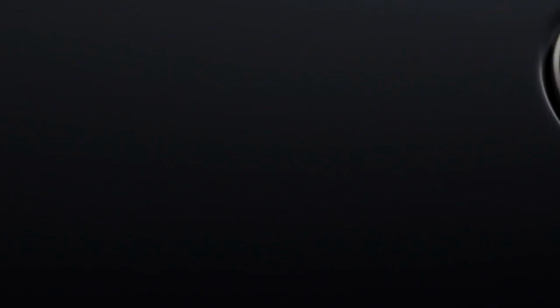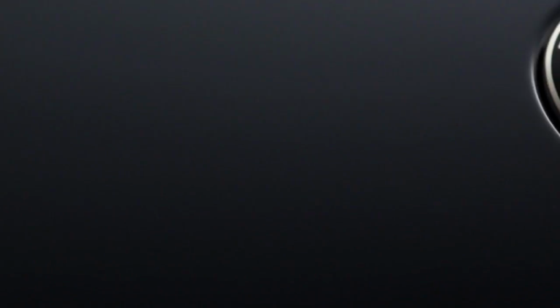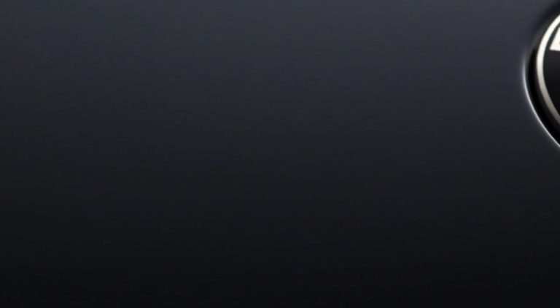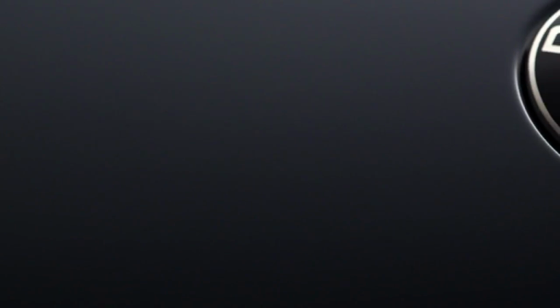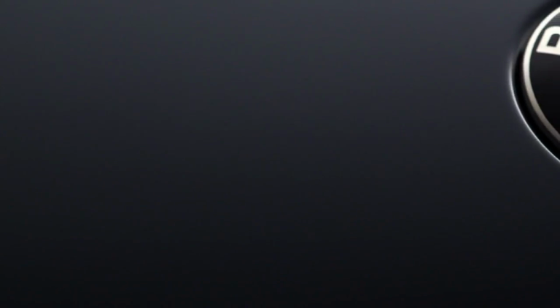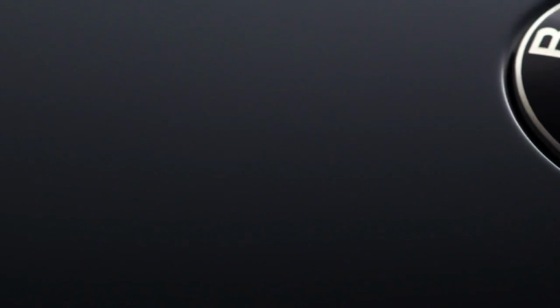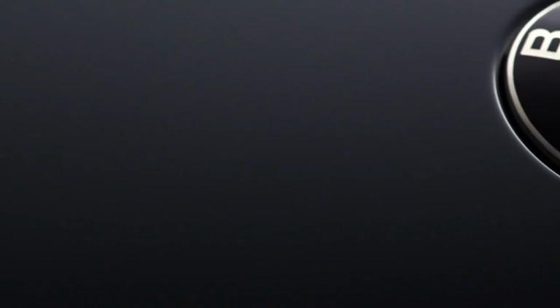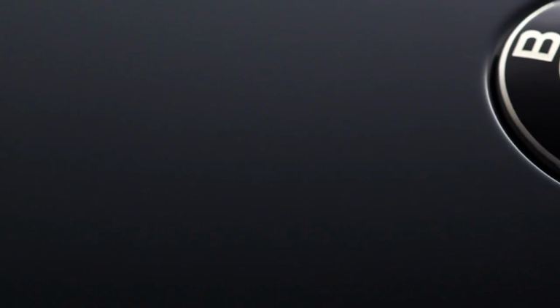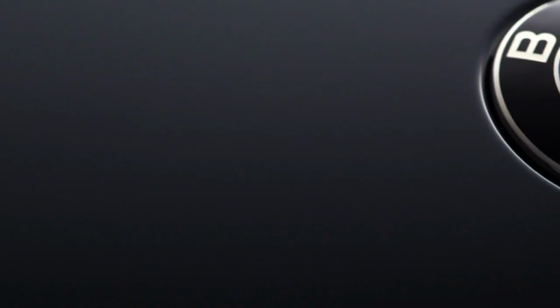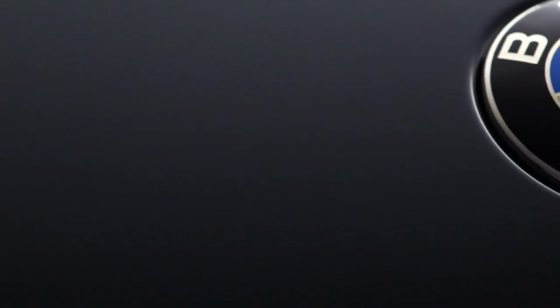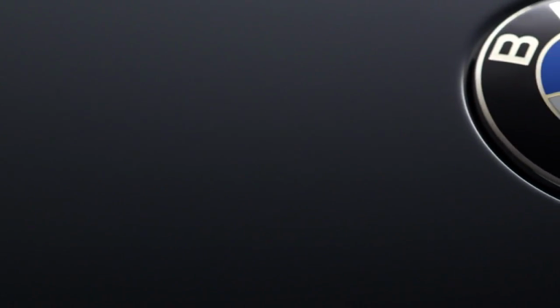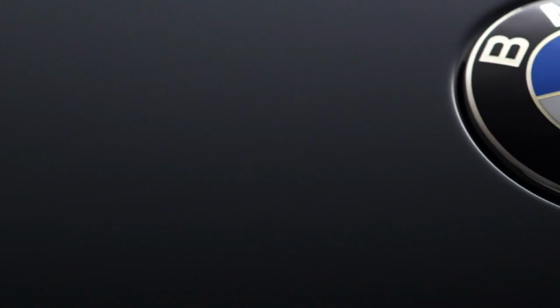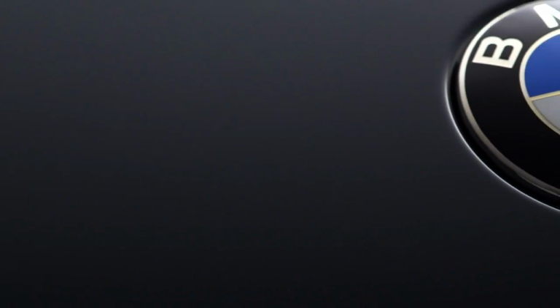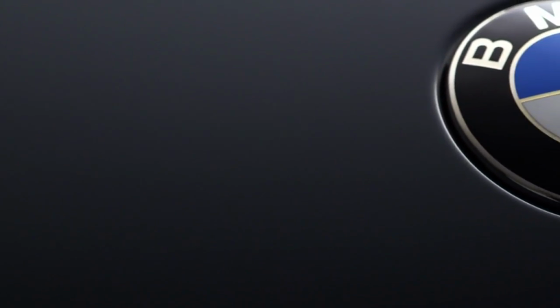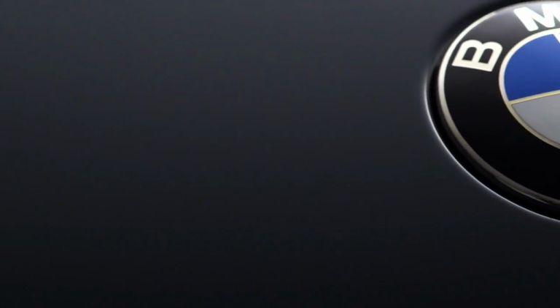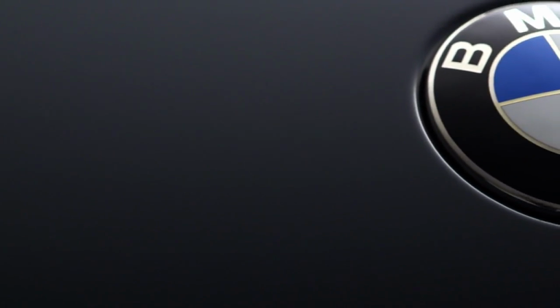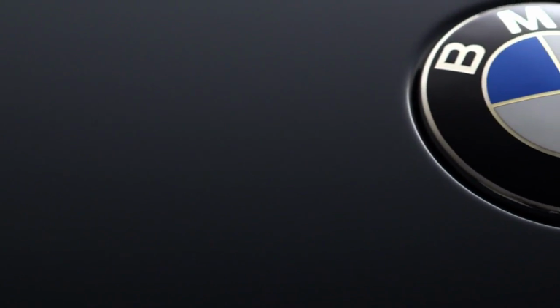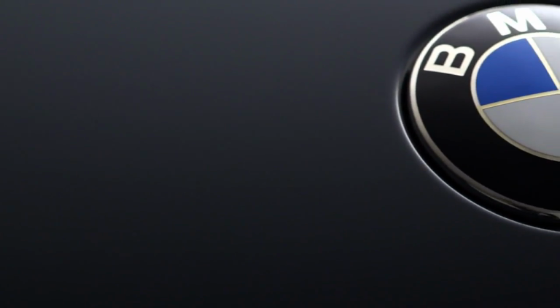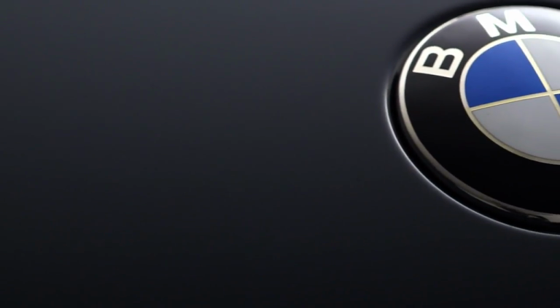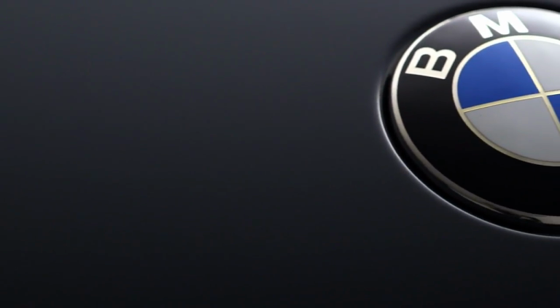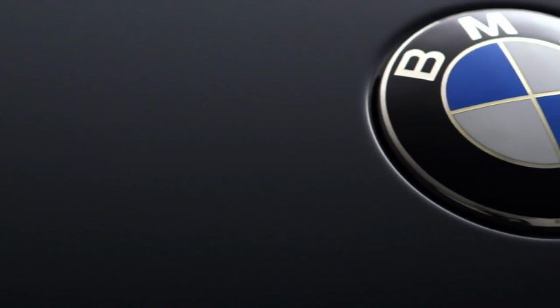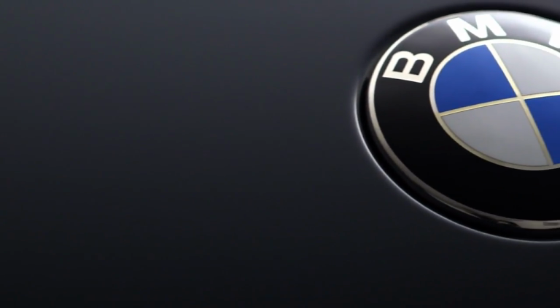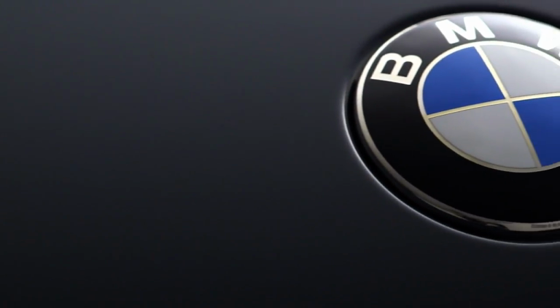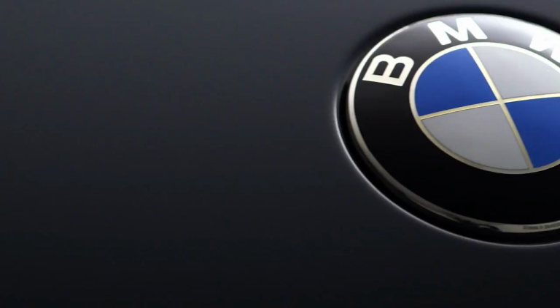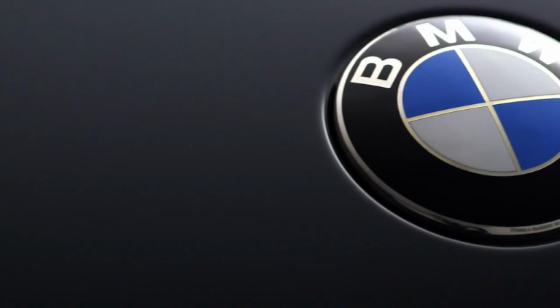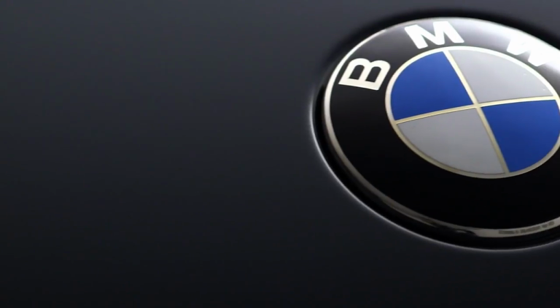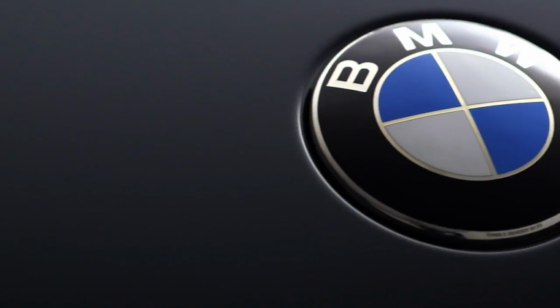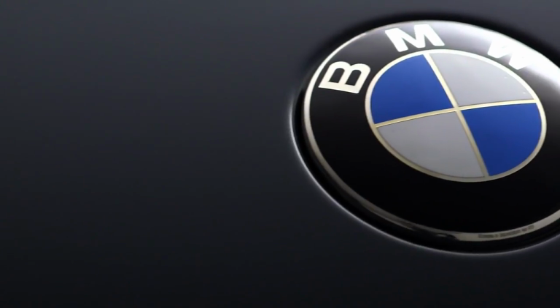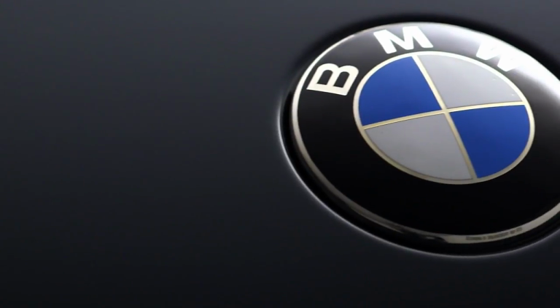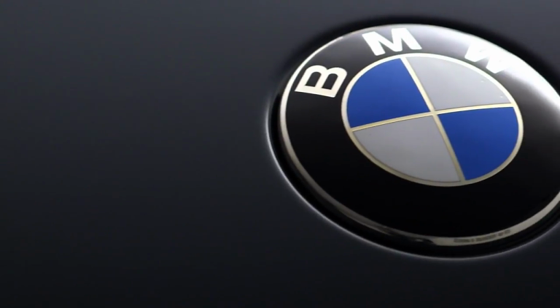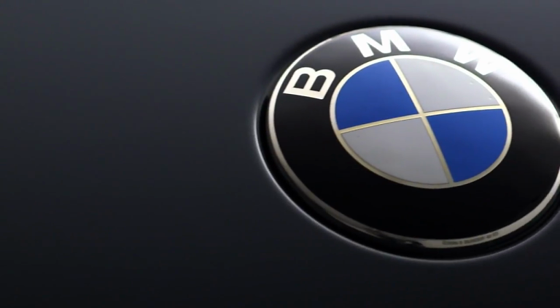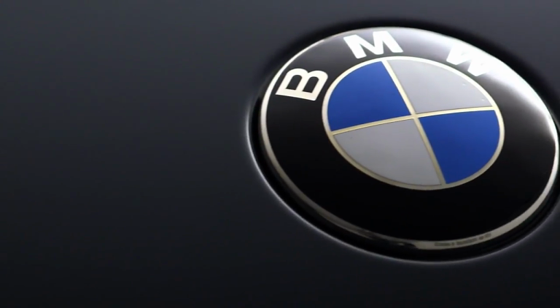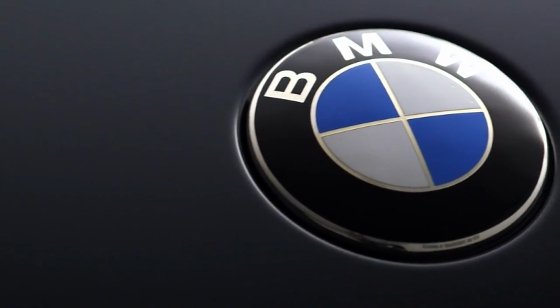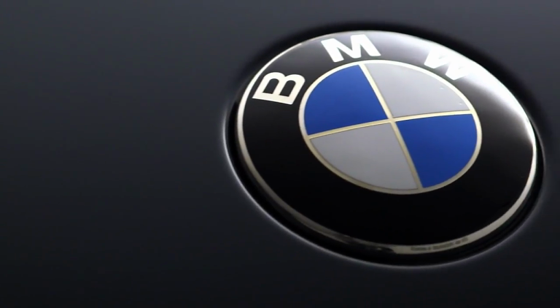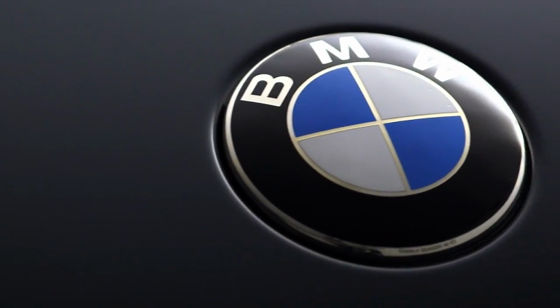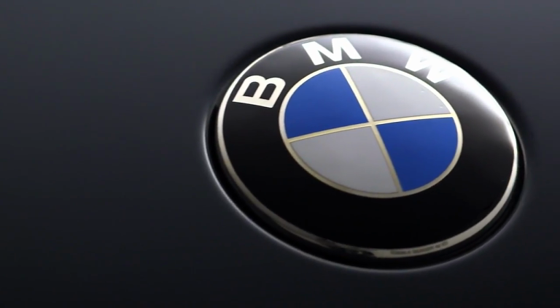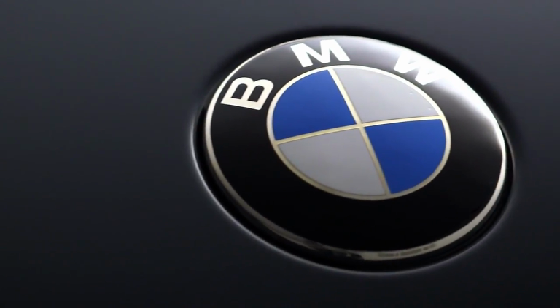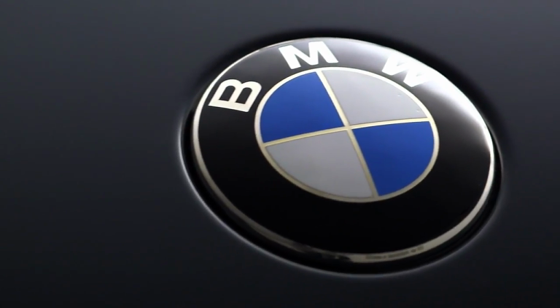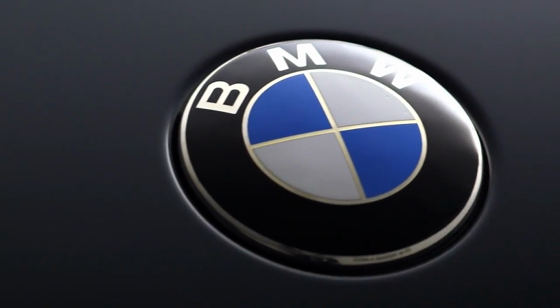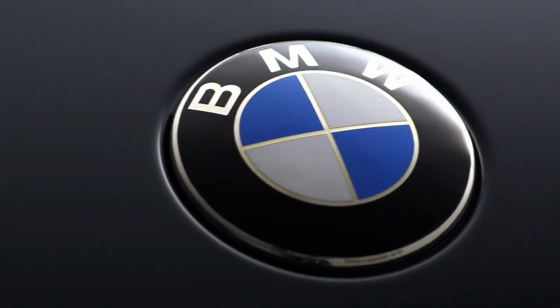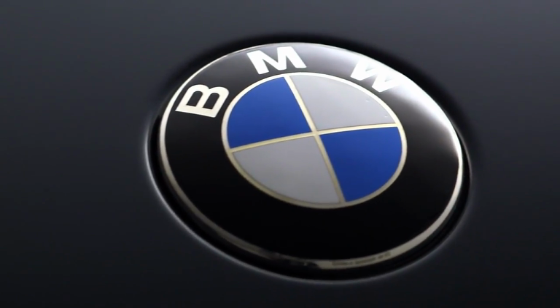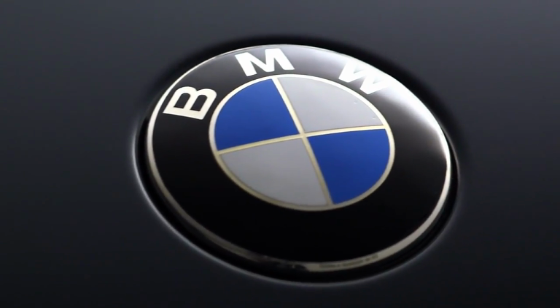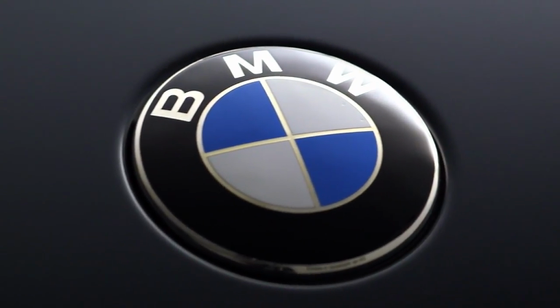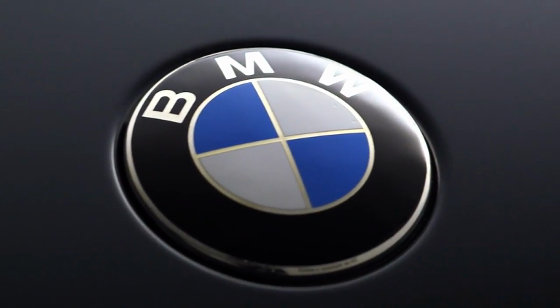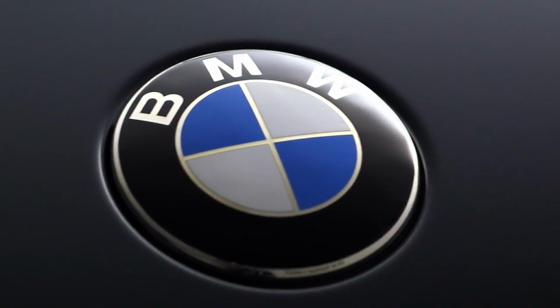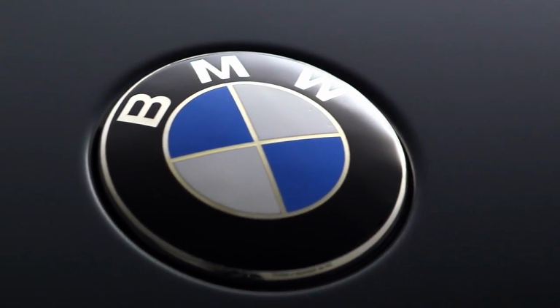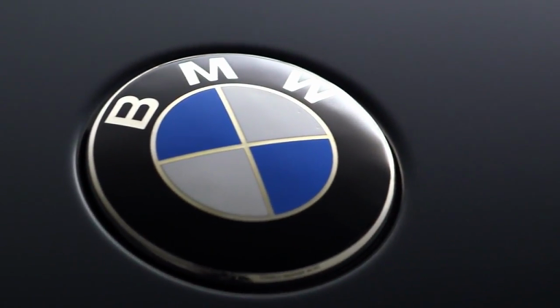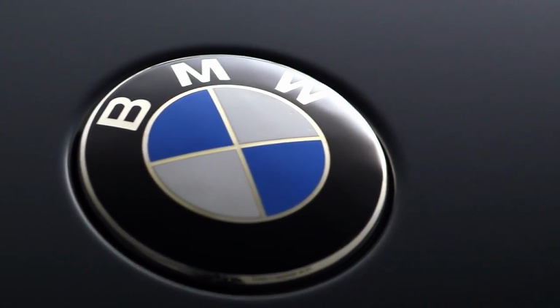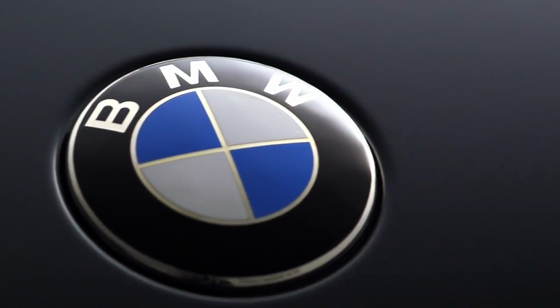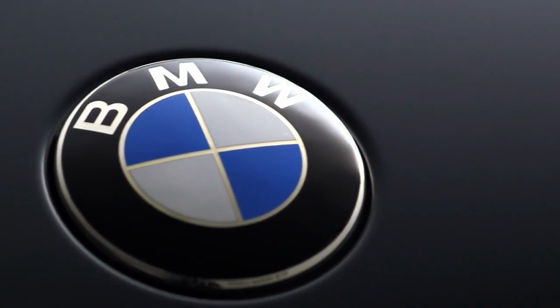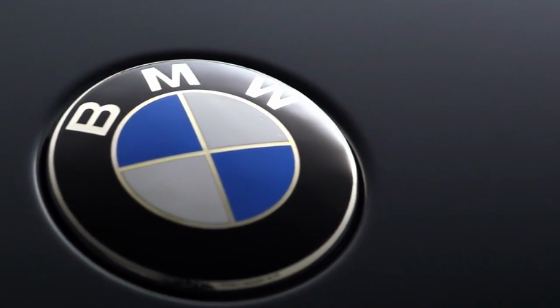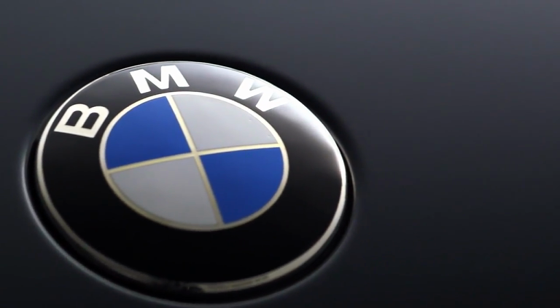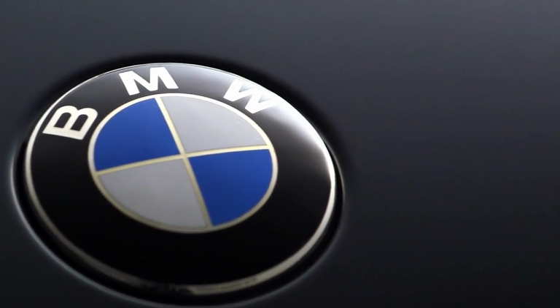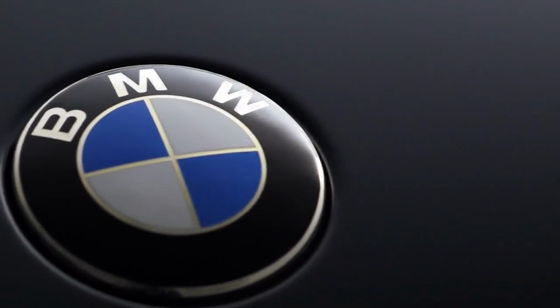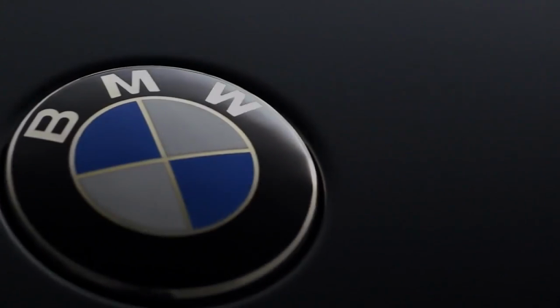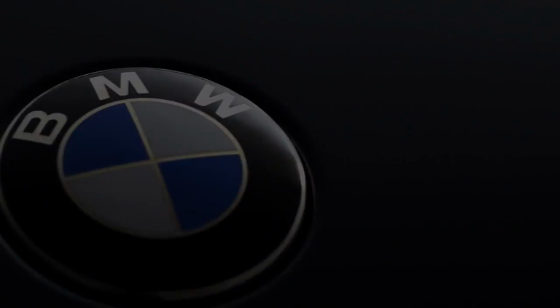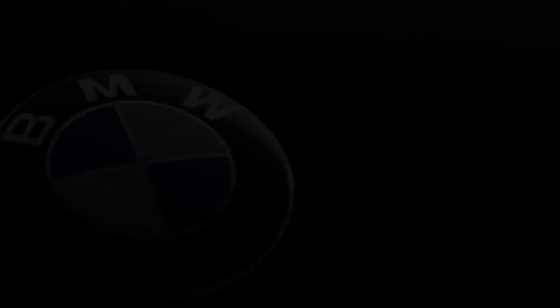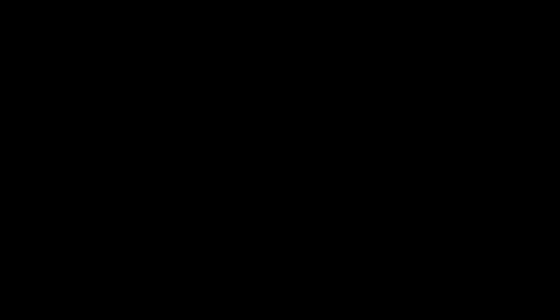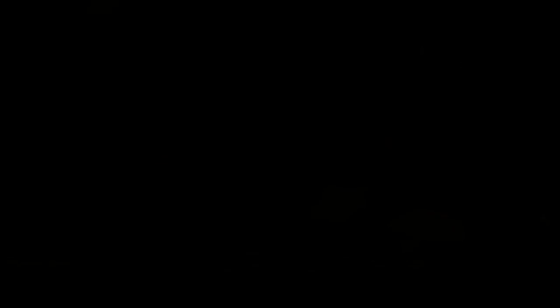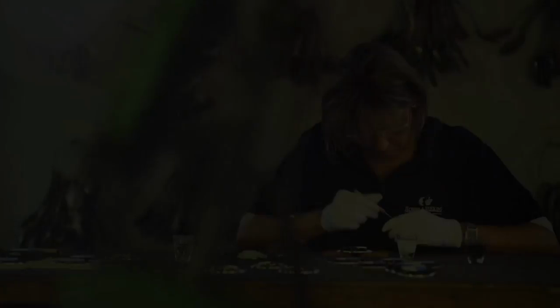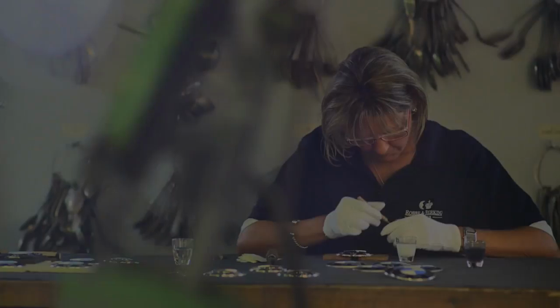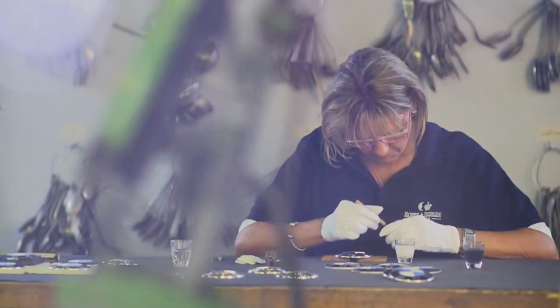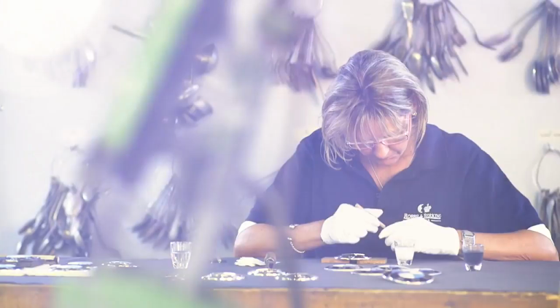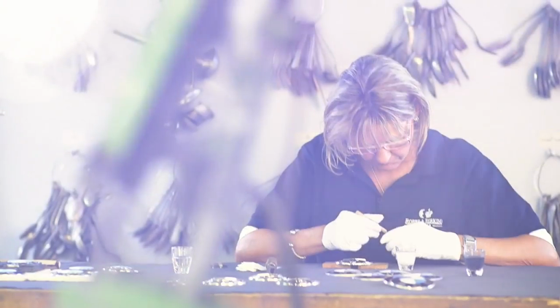One very special thing is the BMW logo, which the Robba and Birking craftsmen manufactured from real enamel.